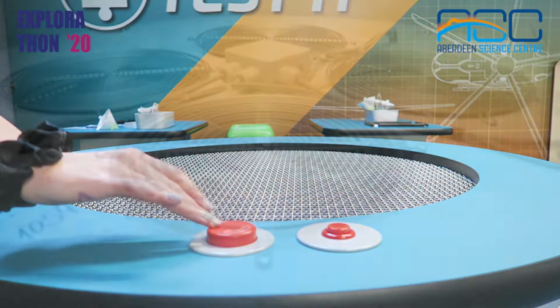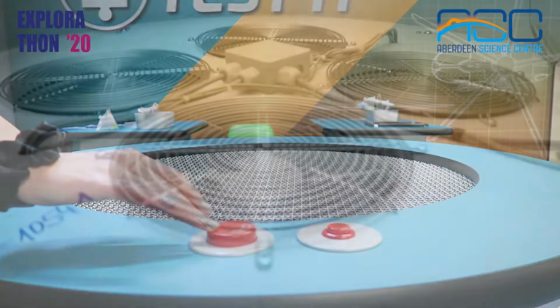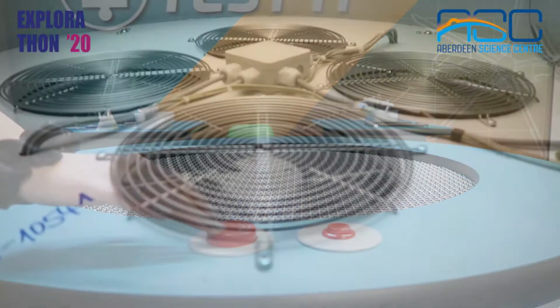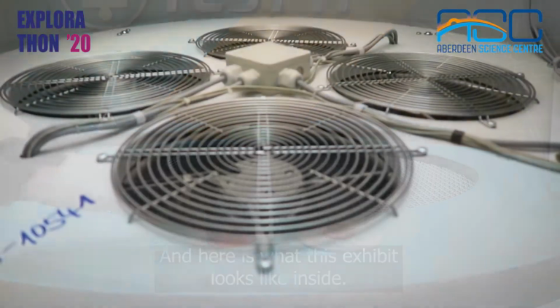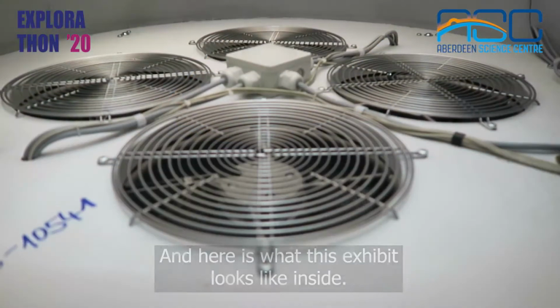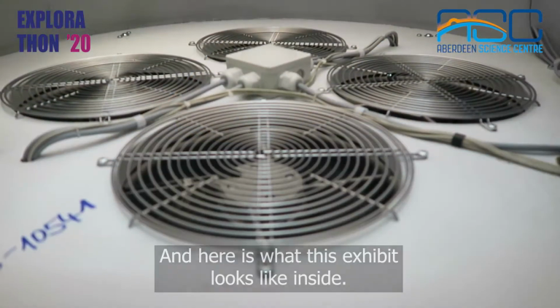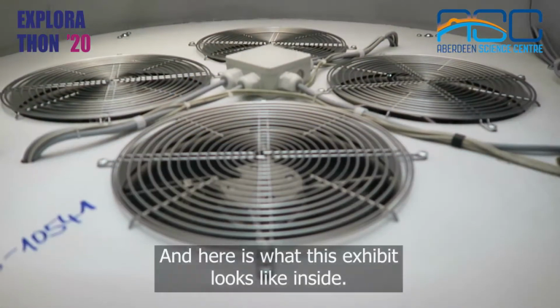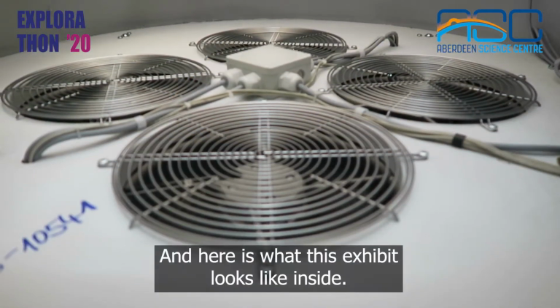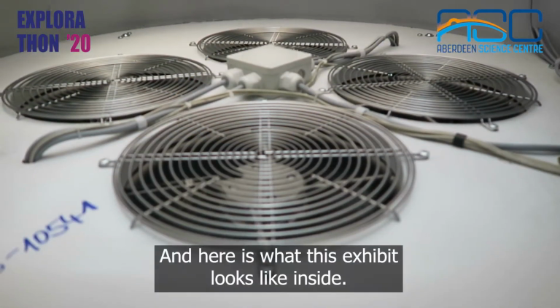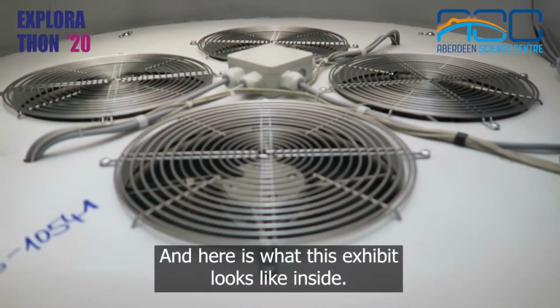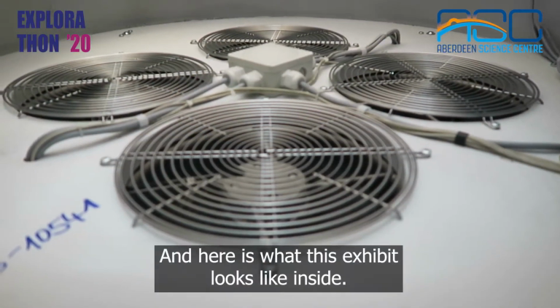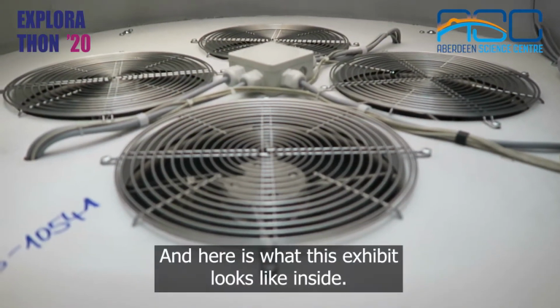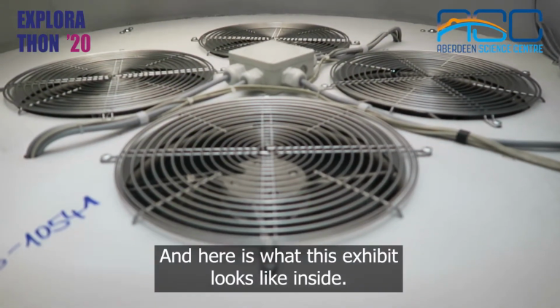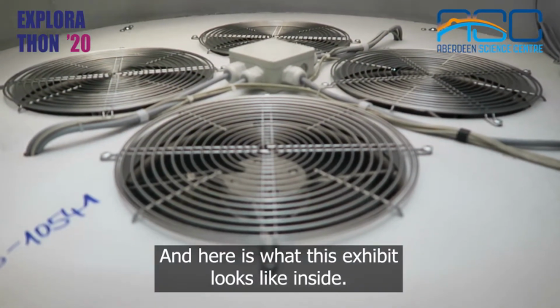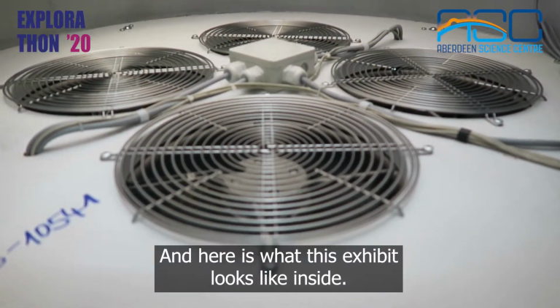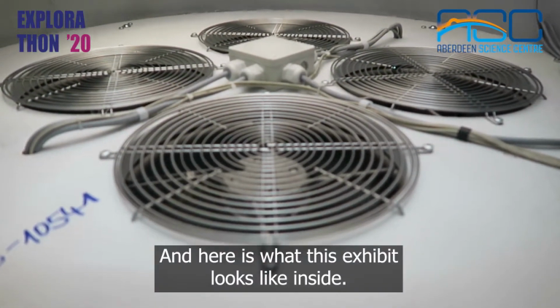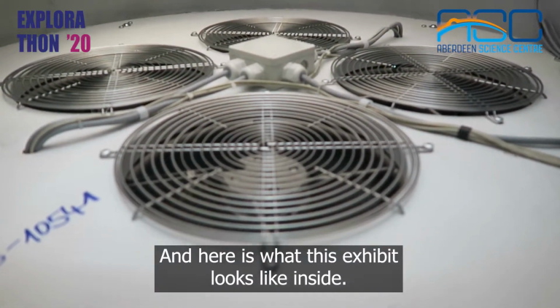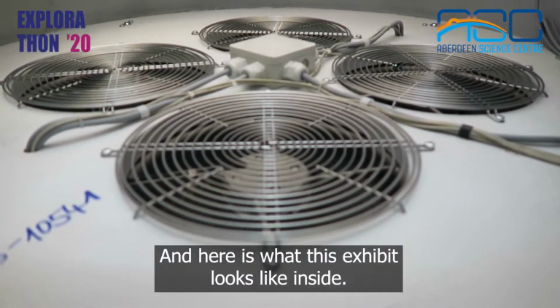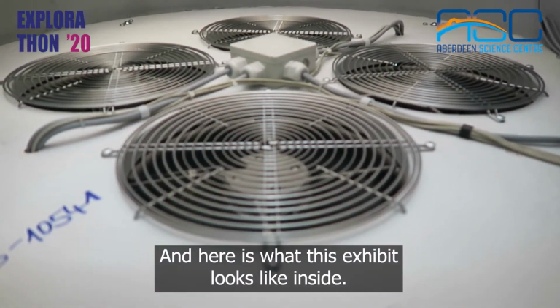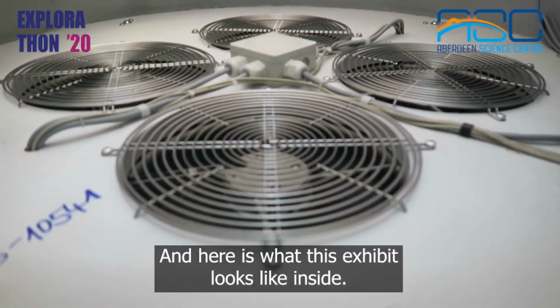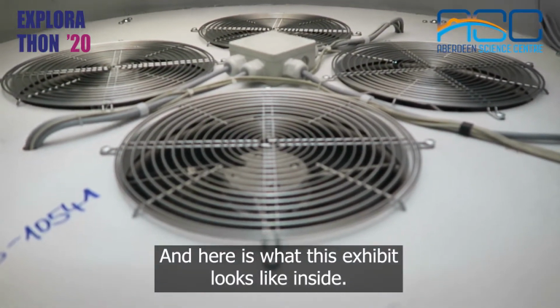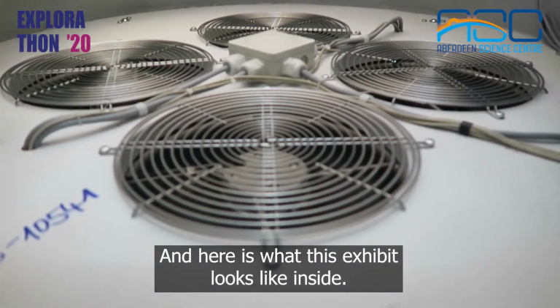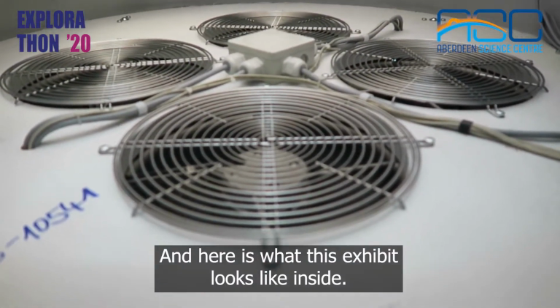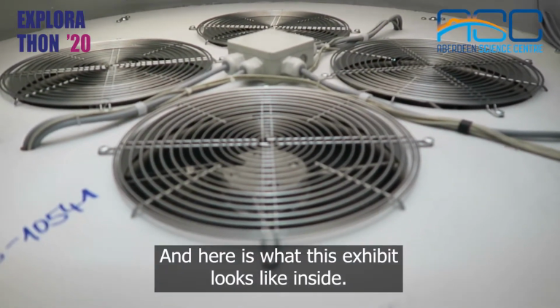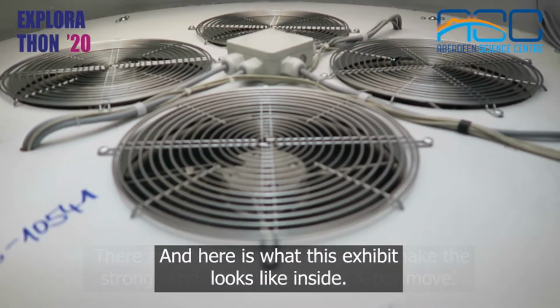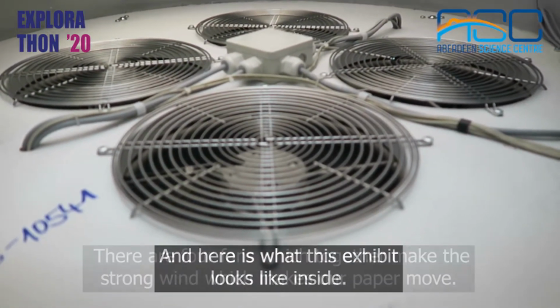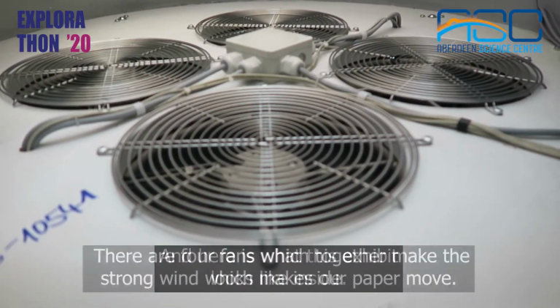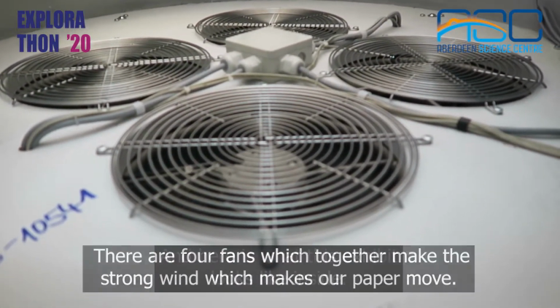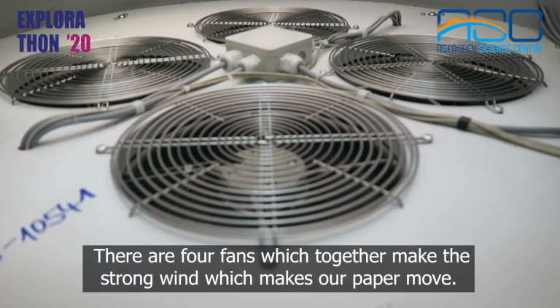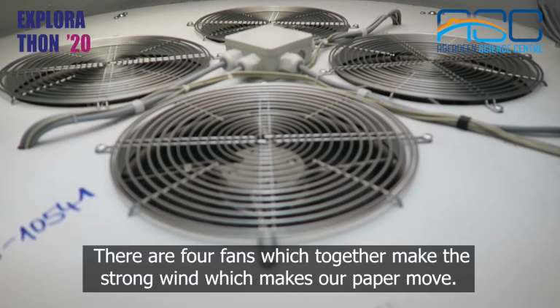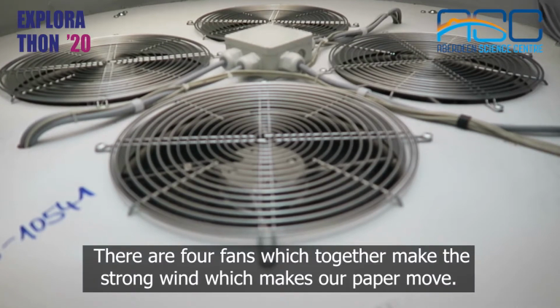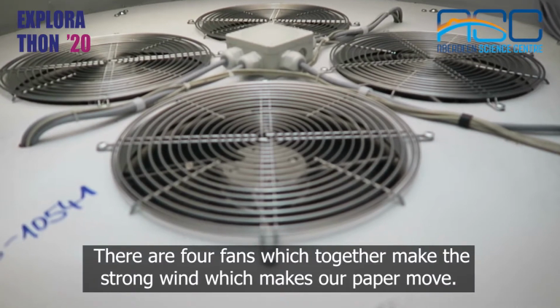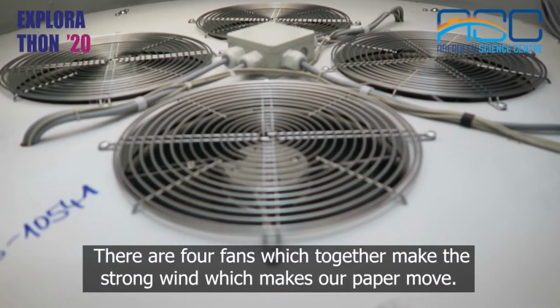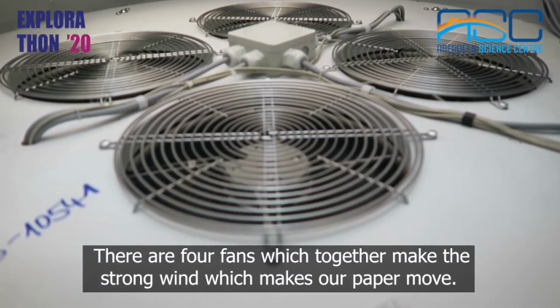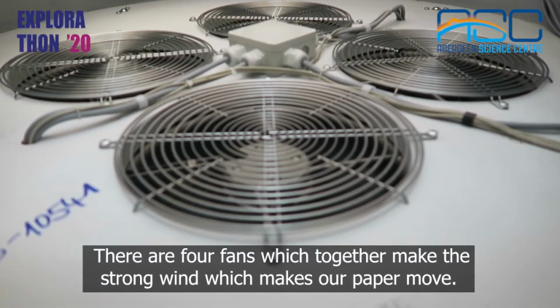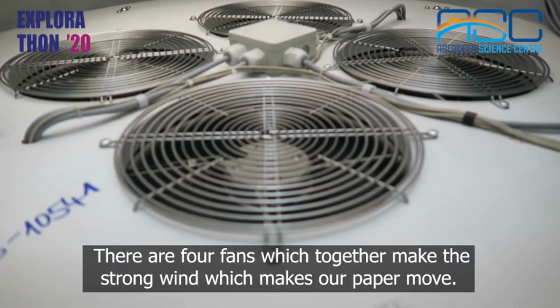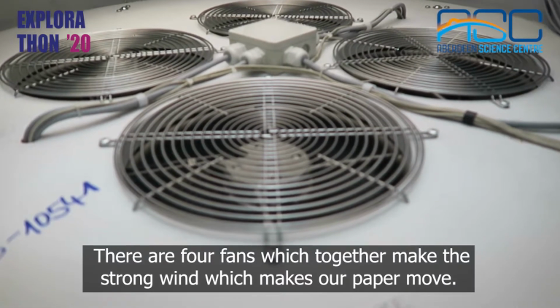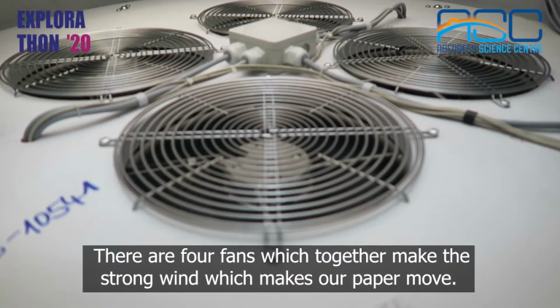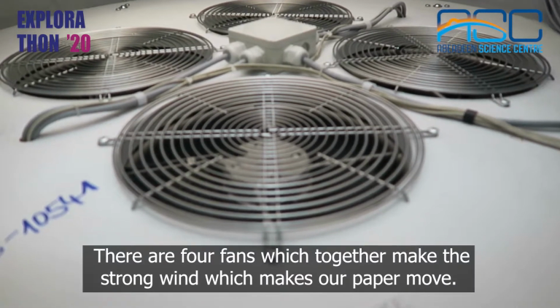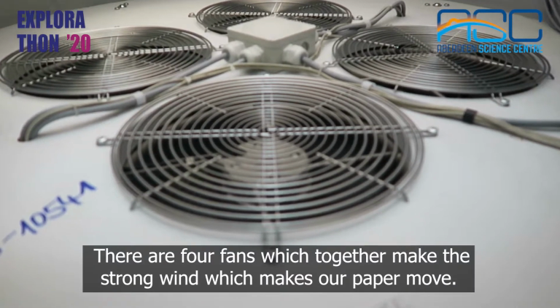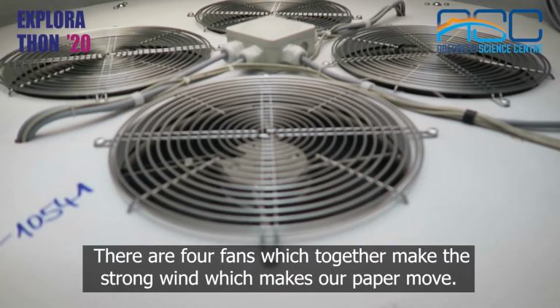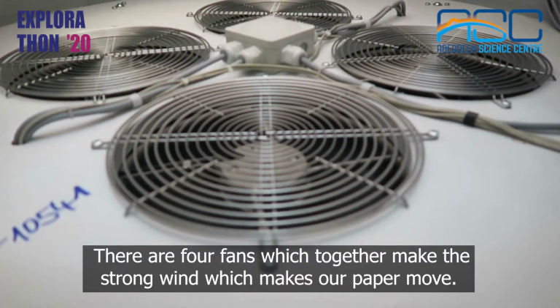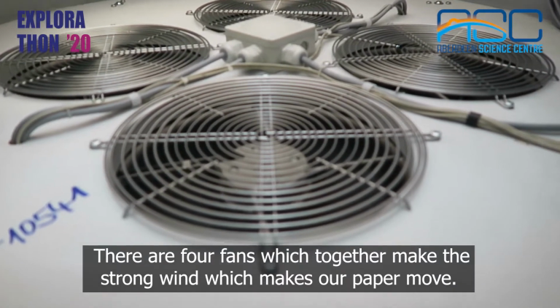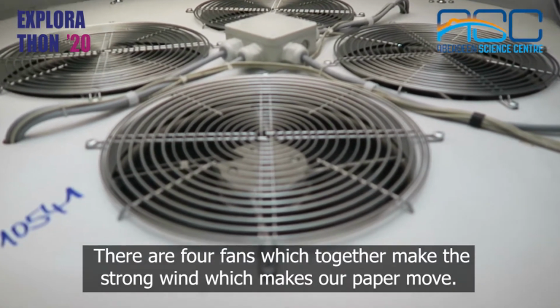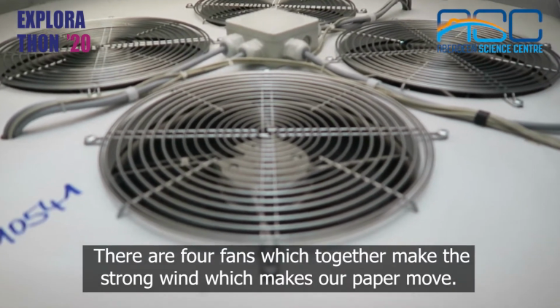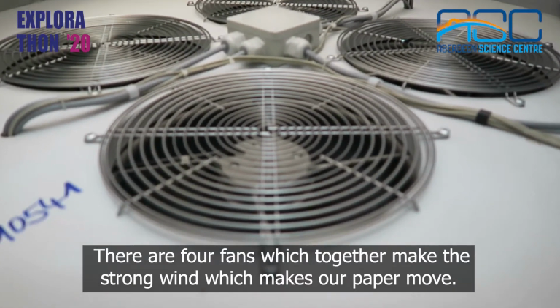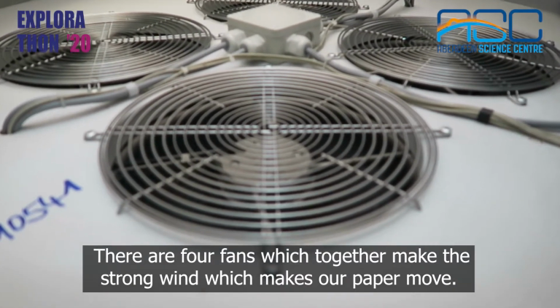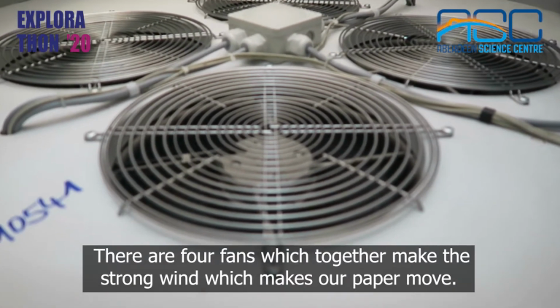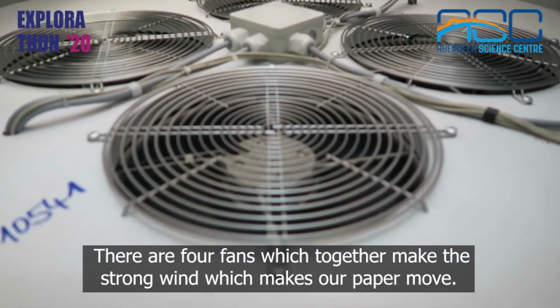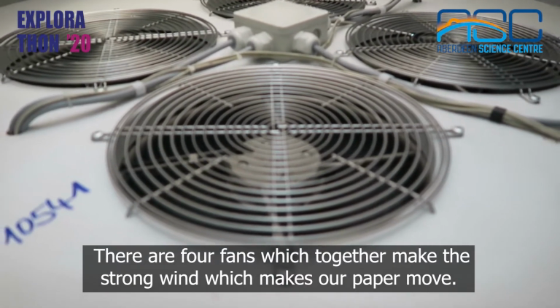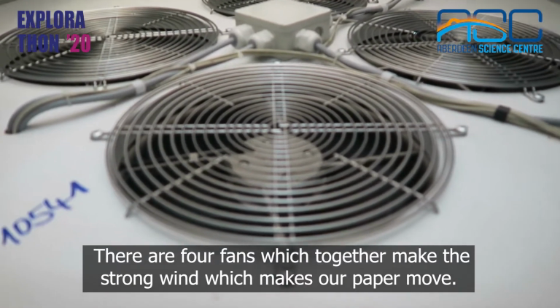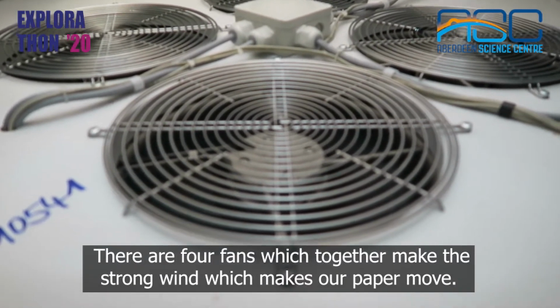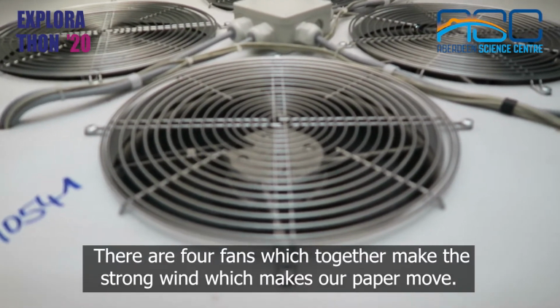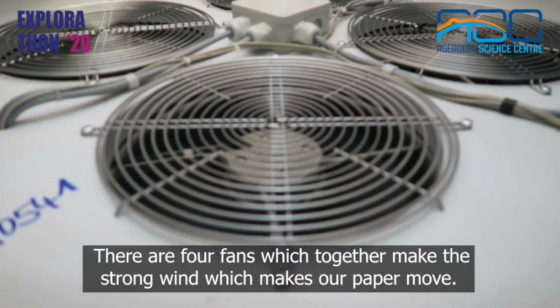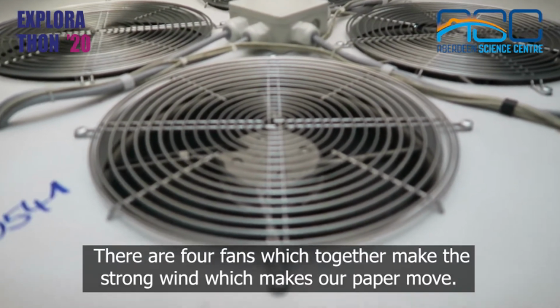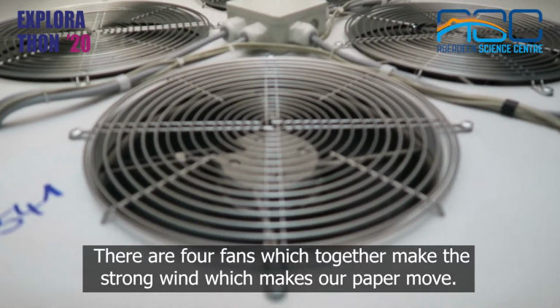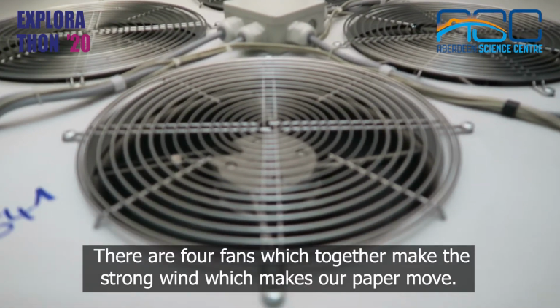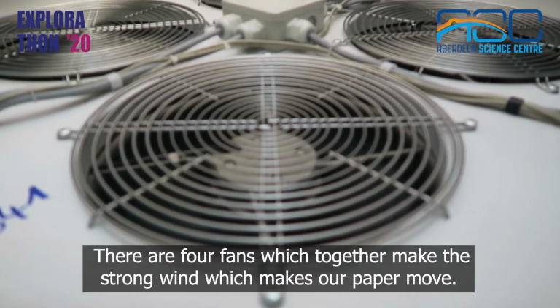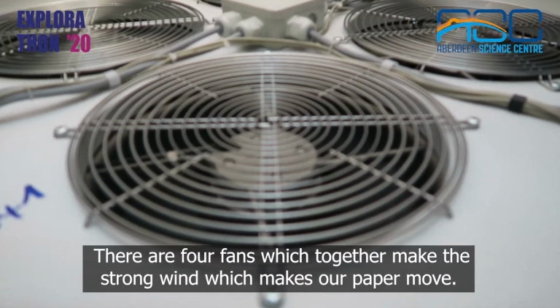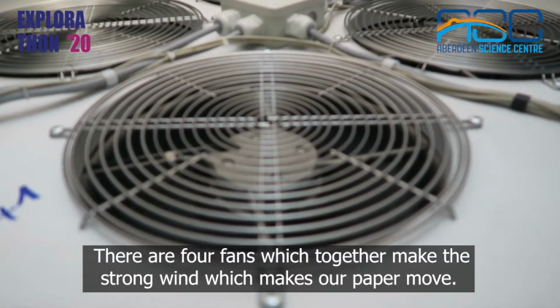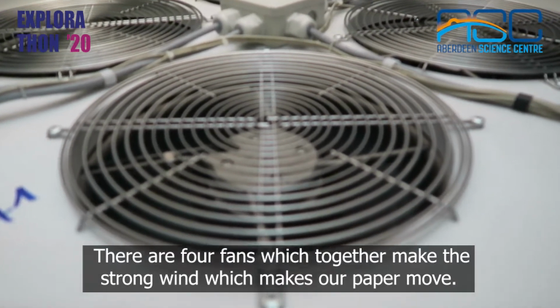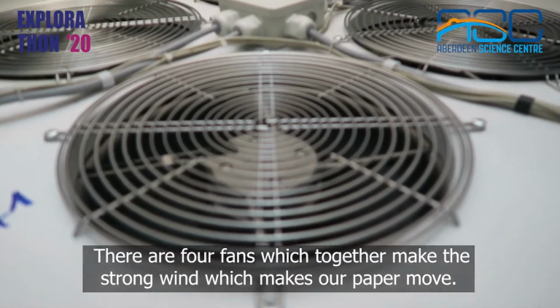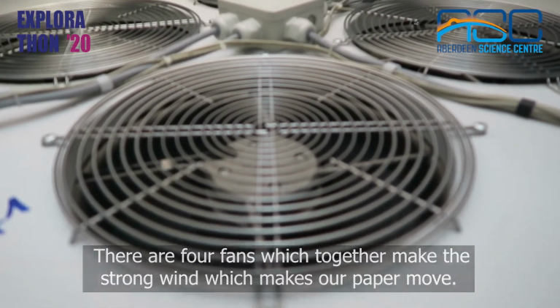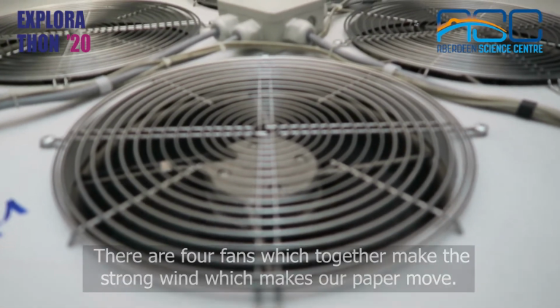Here is what this exhibit looks like inside. There are four fans which together make the strong wind which makes our paper move.